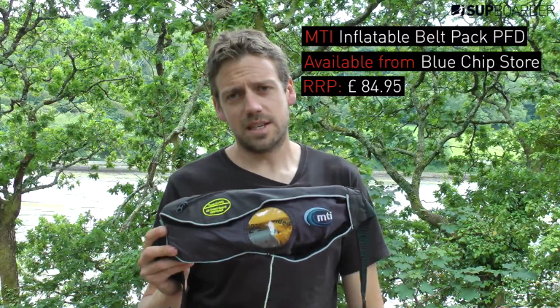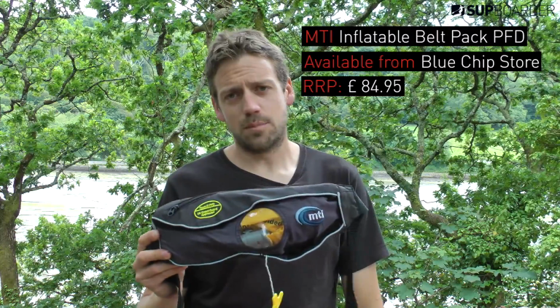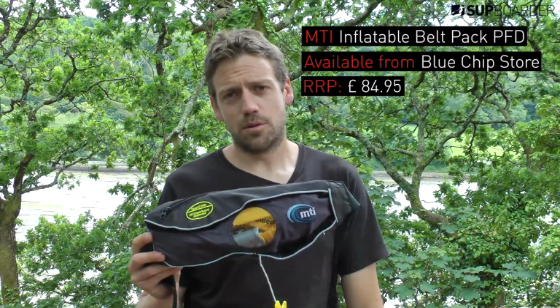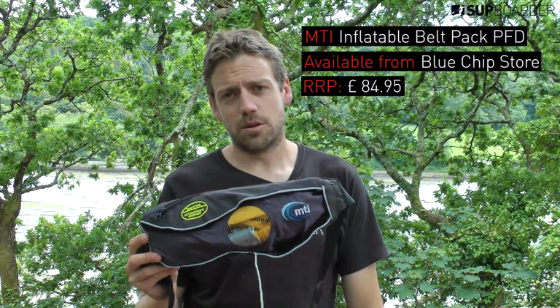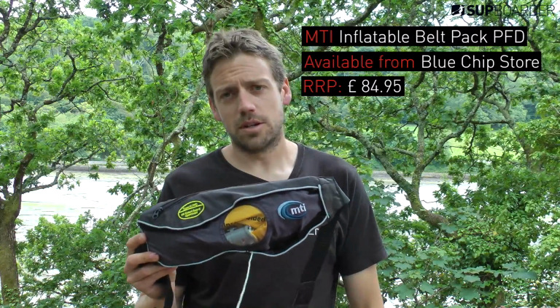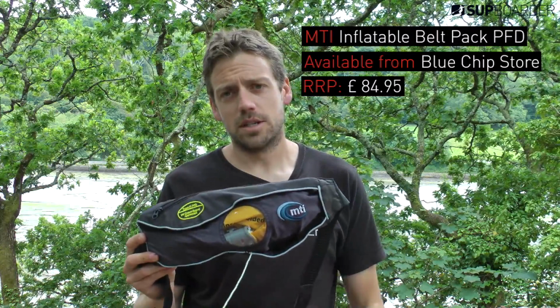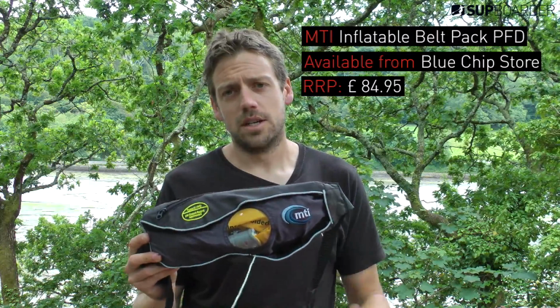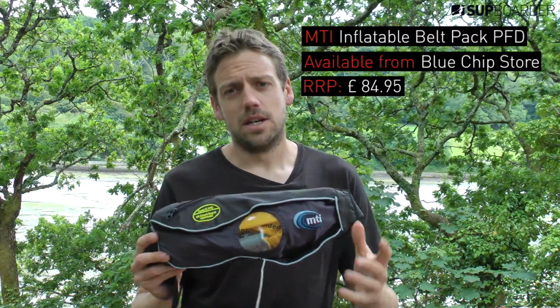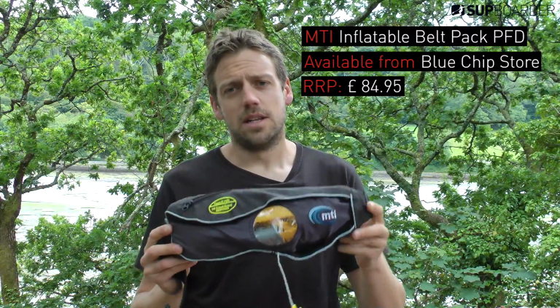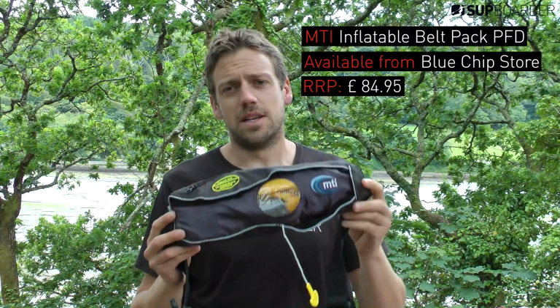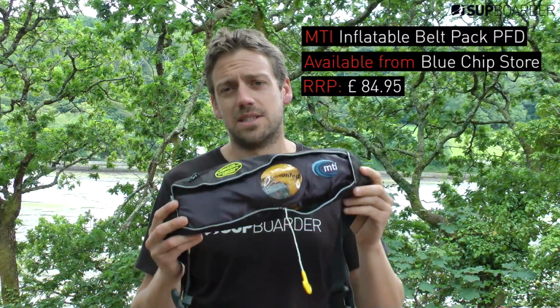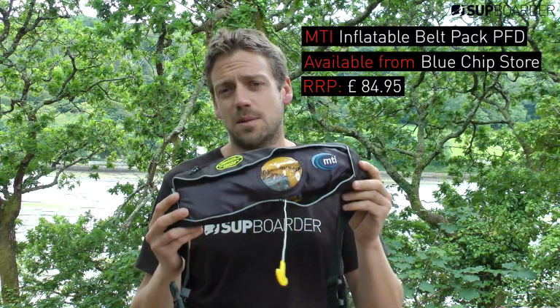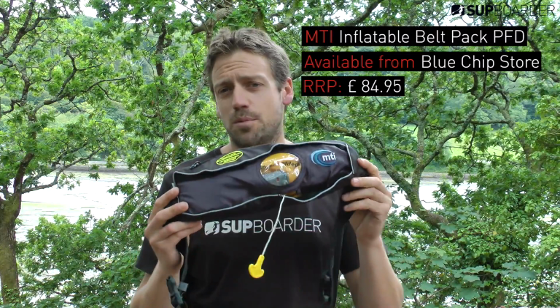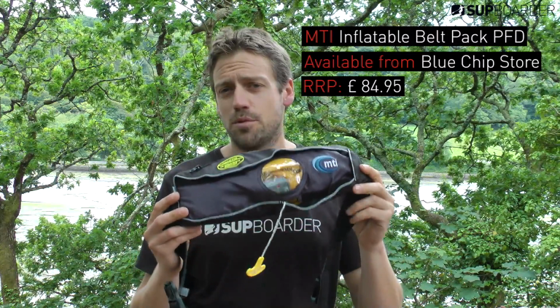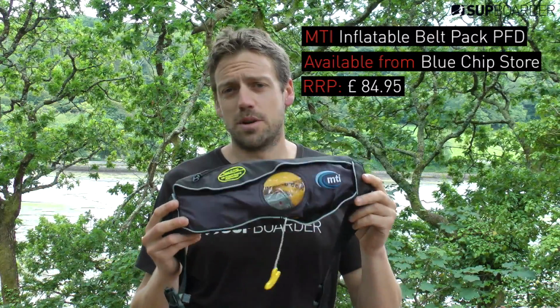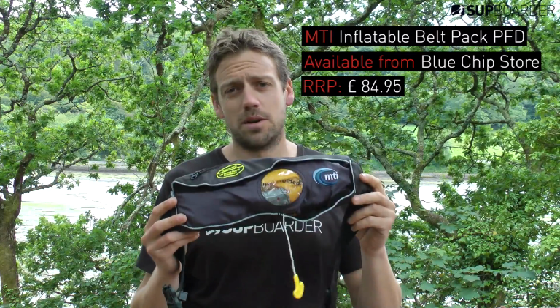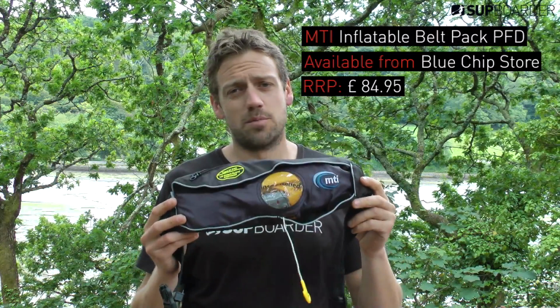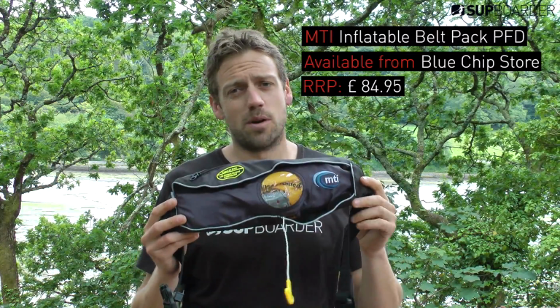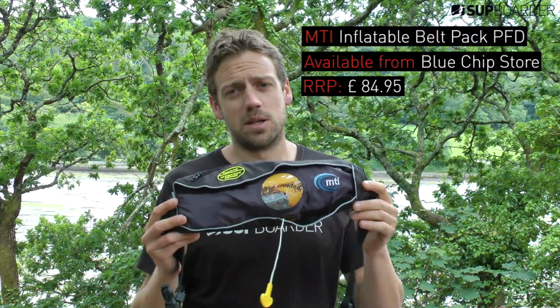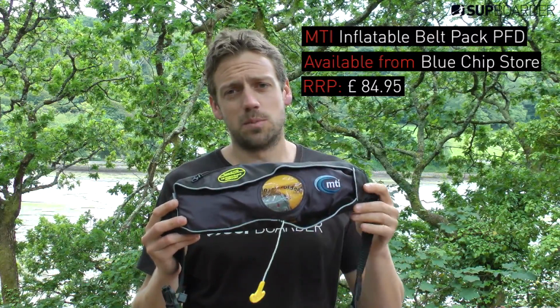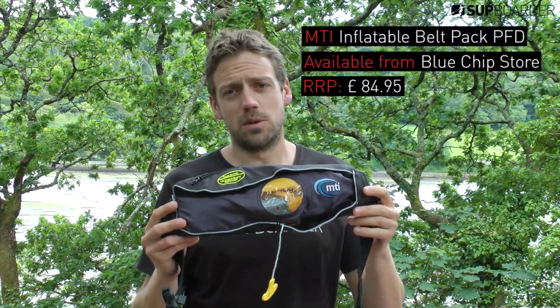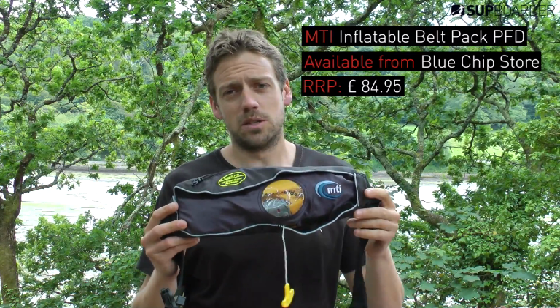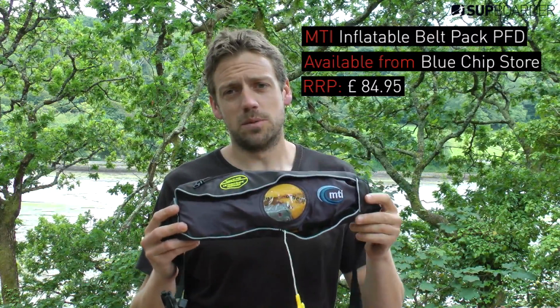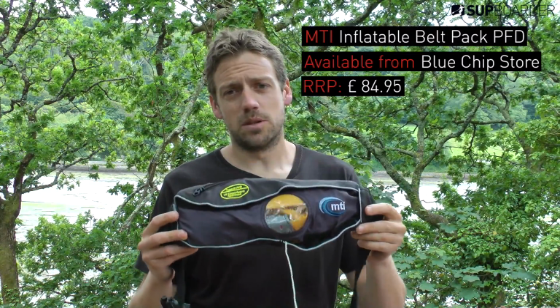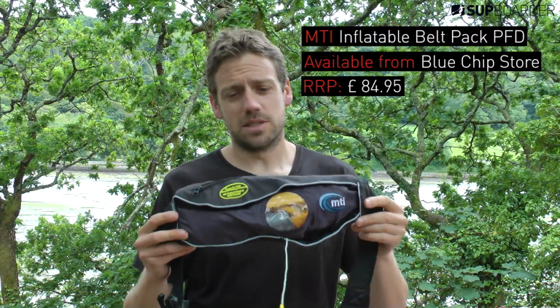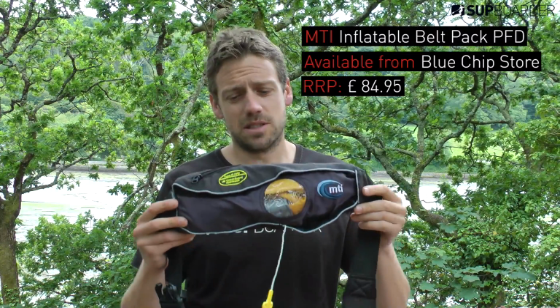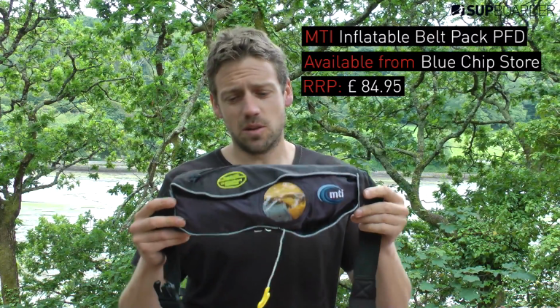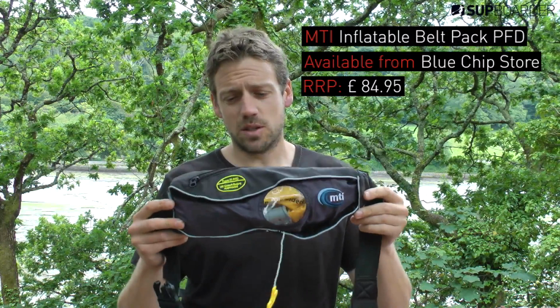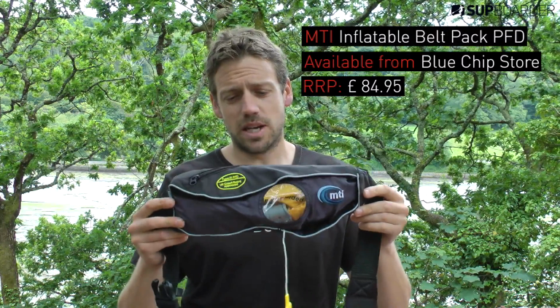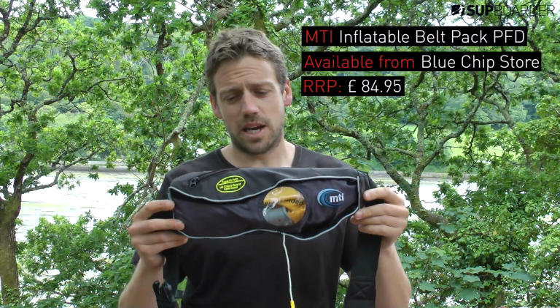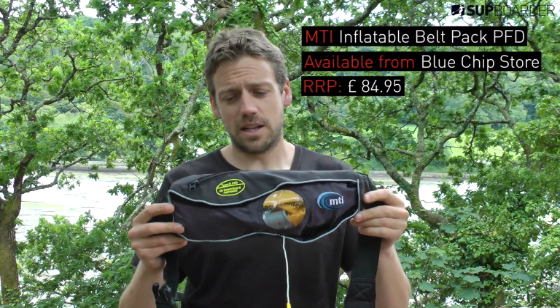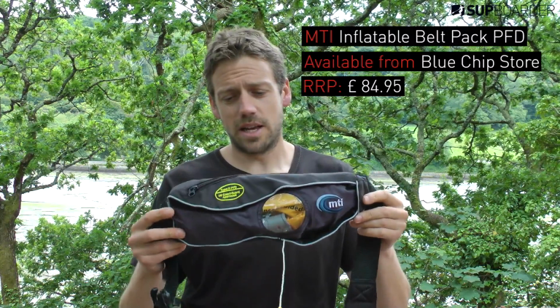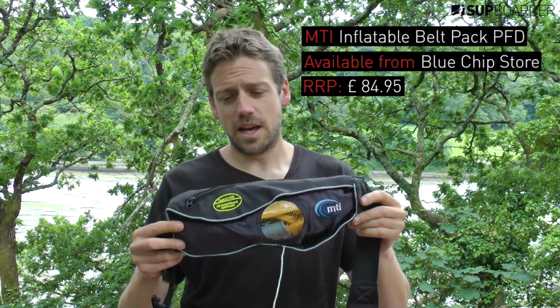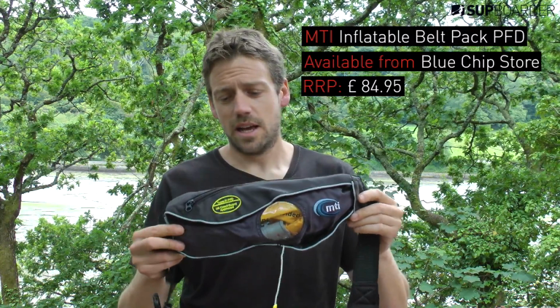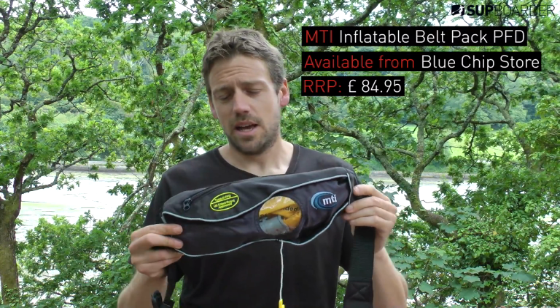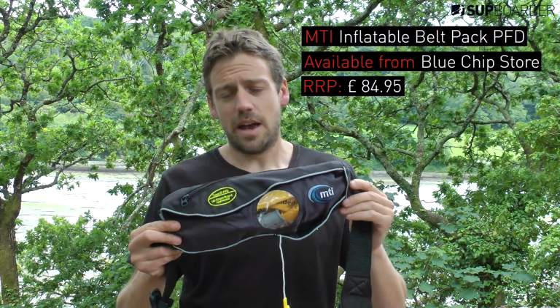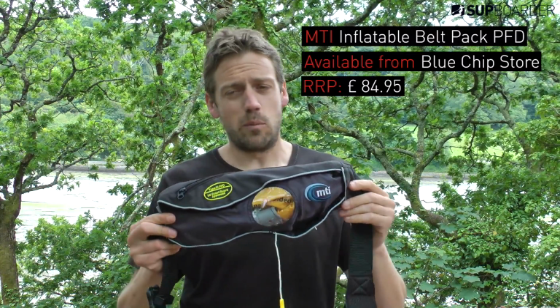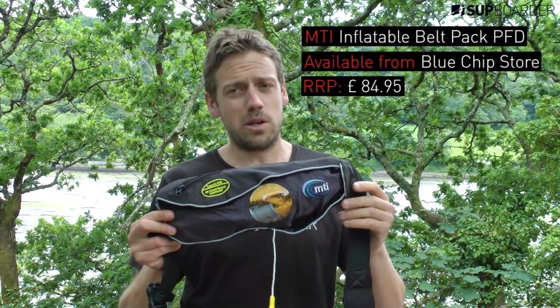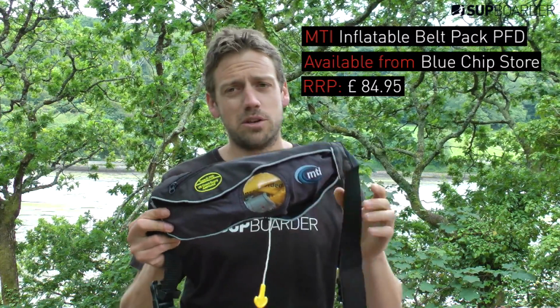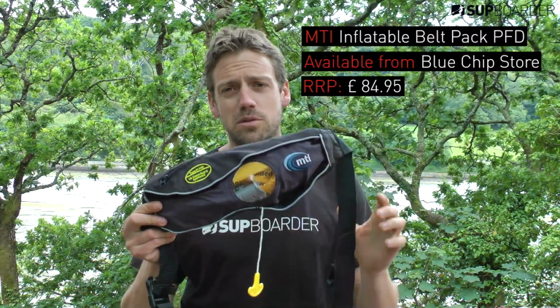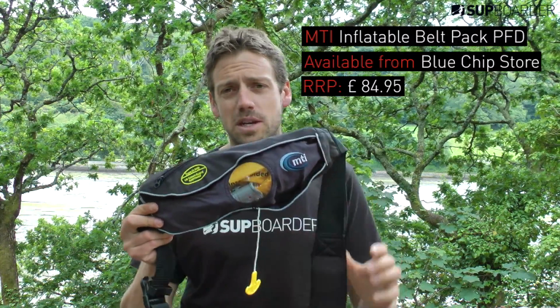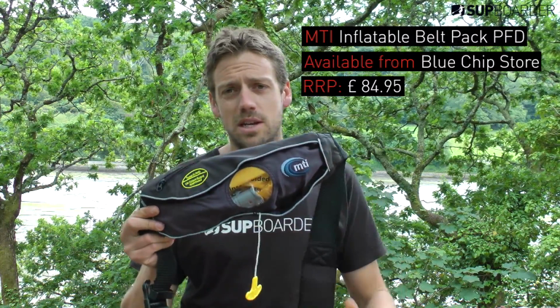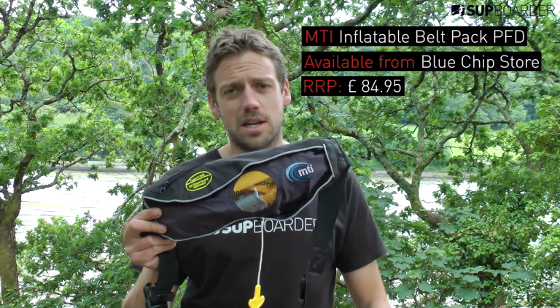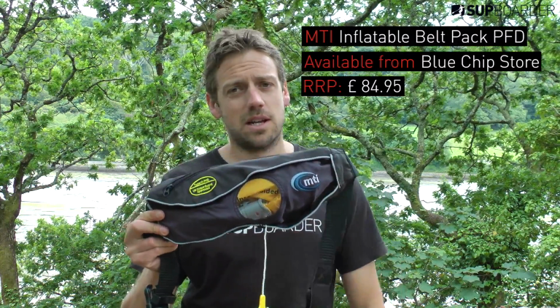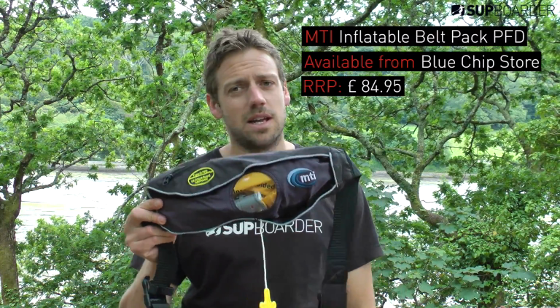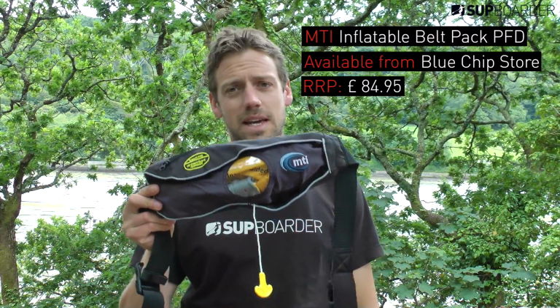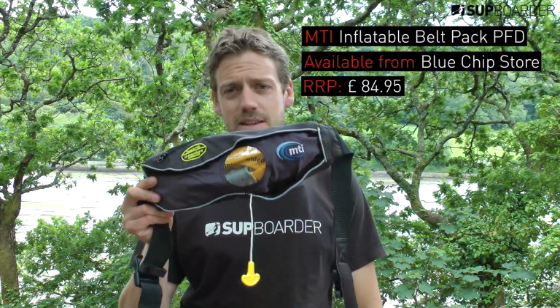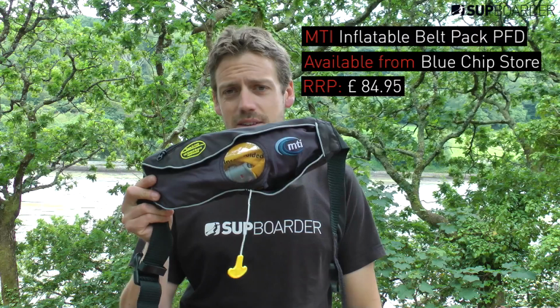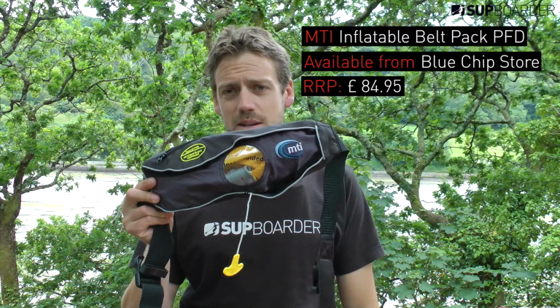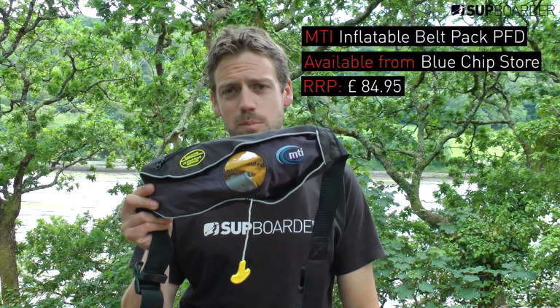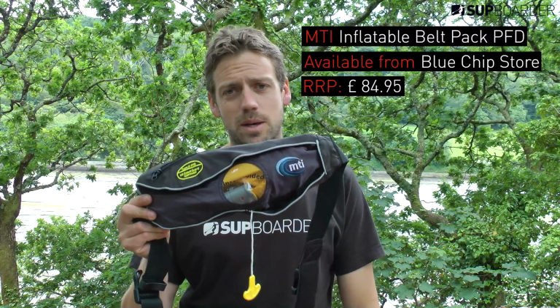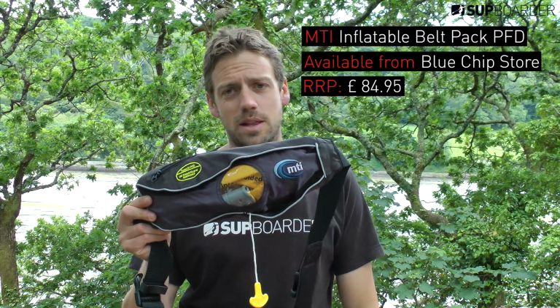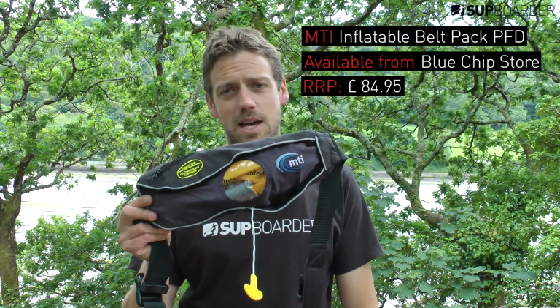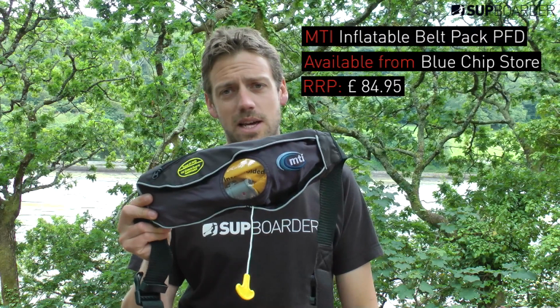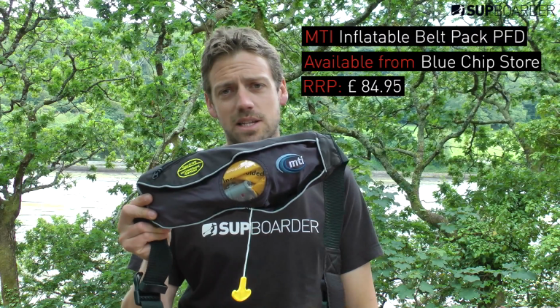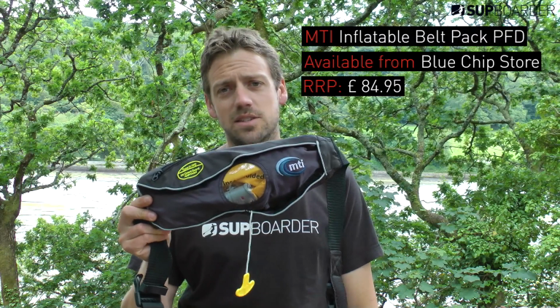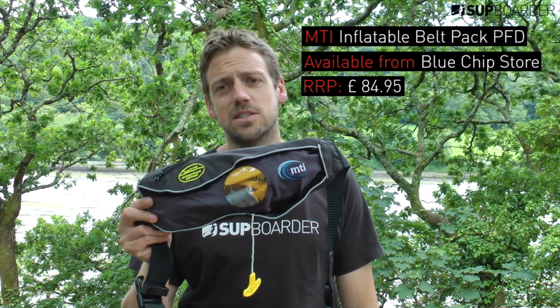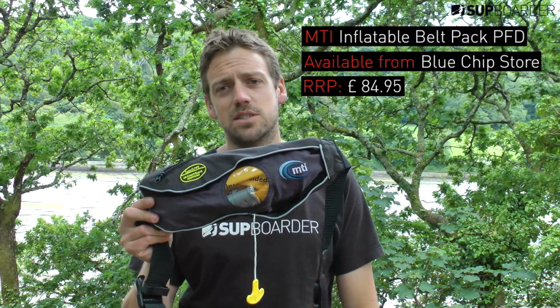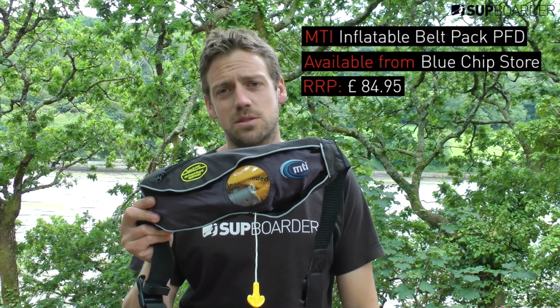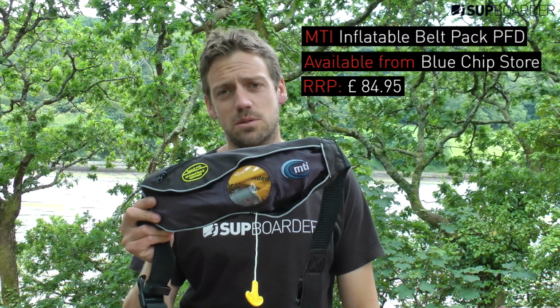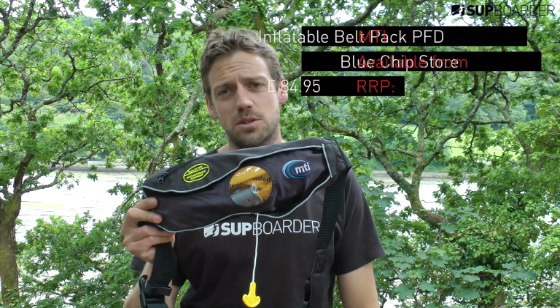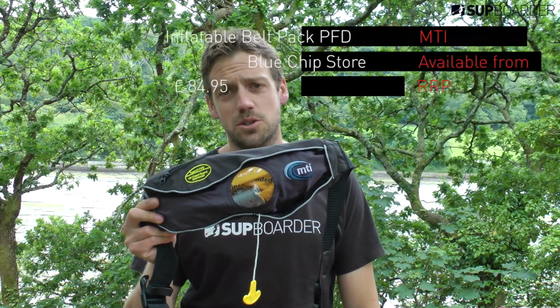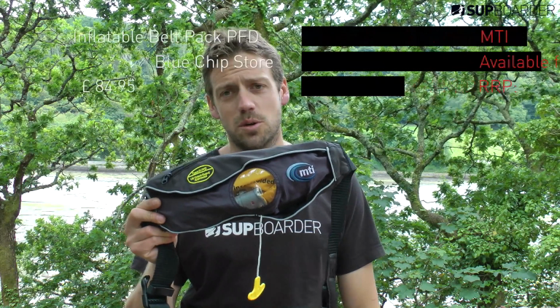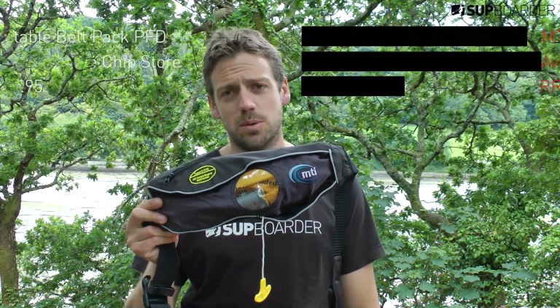Verdict: fantastic product. That's a pretty good price point — there's a lot of tech in there, and when you need it, it's going to be there and it's going to do the job.